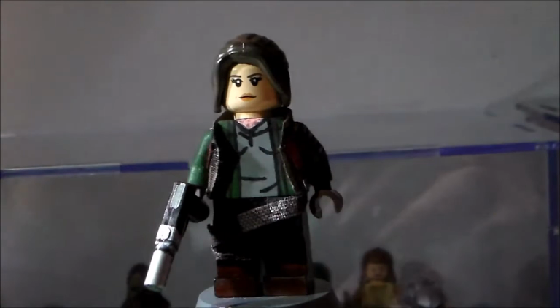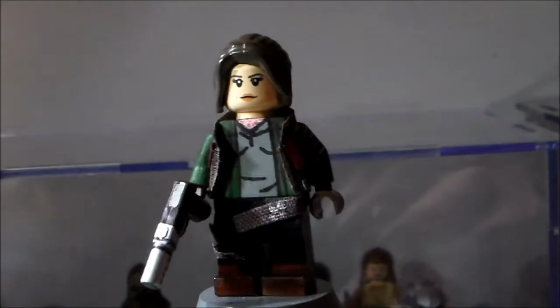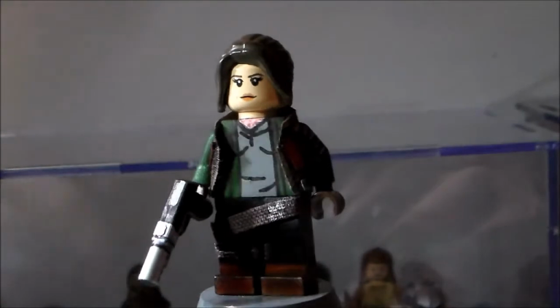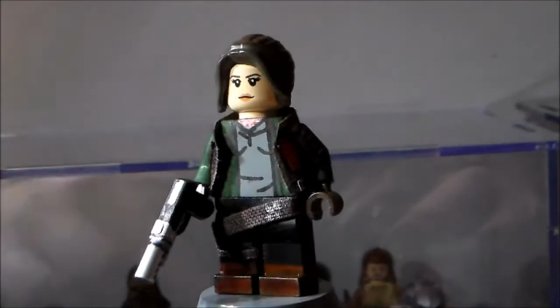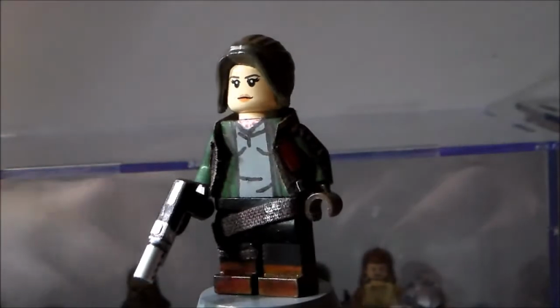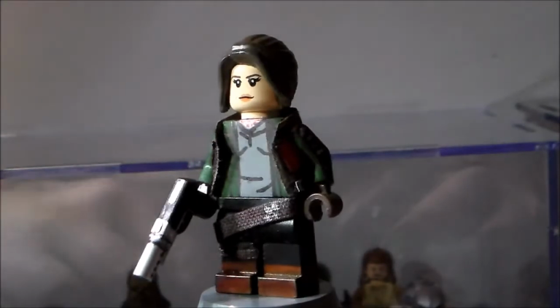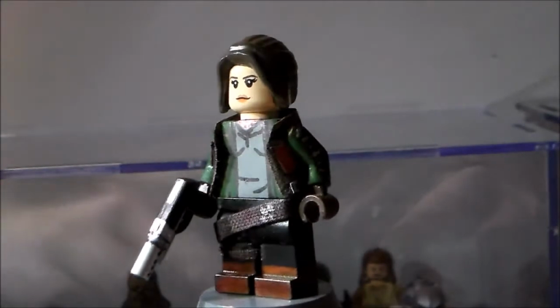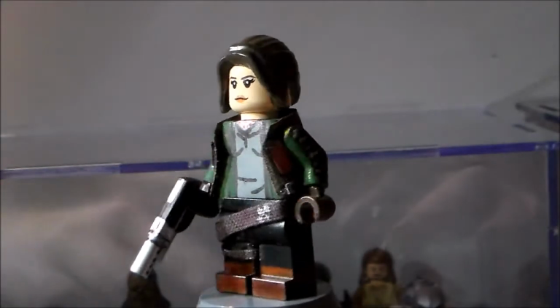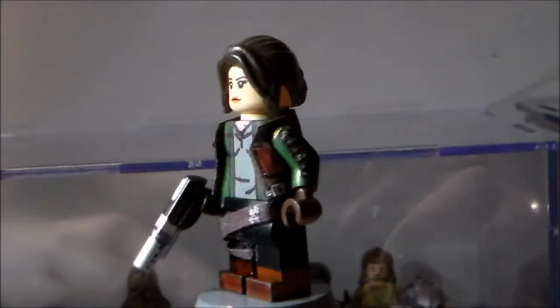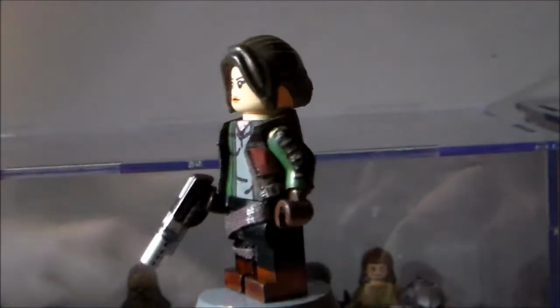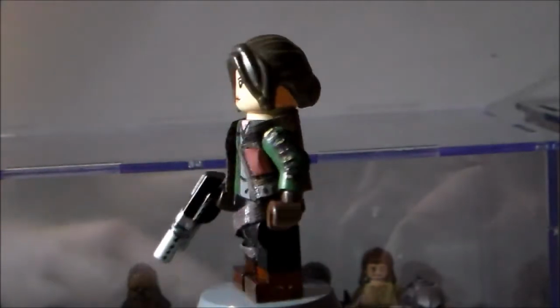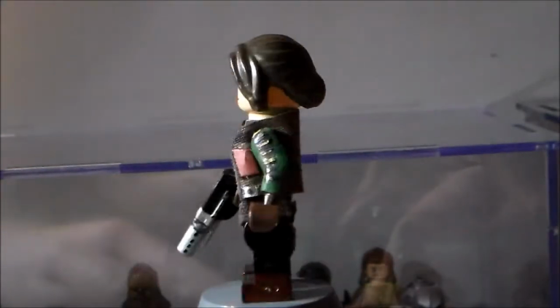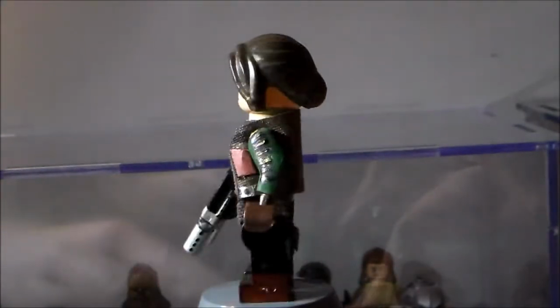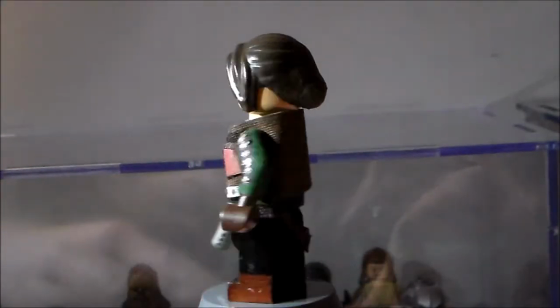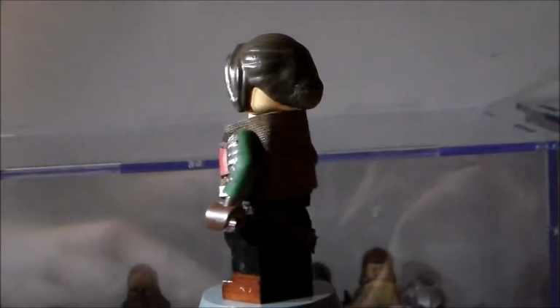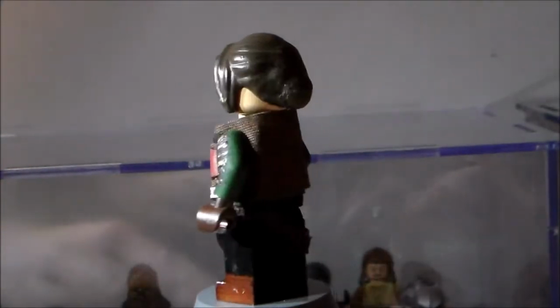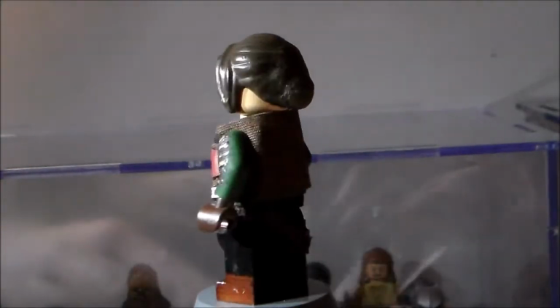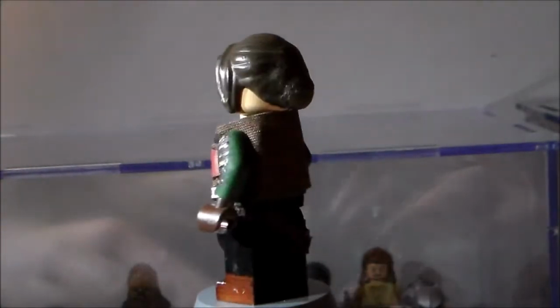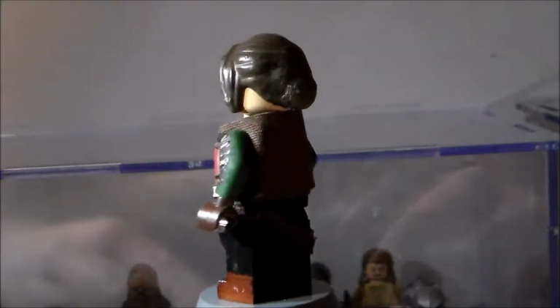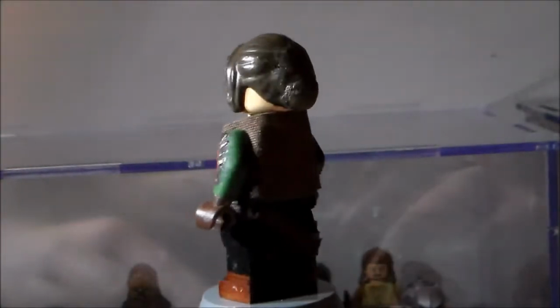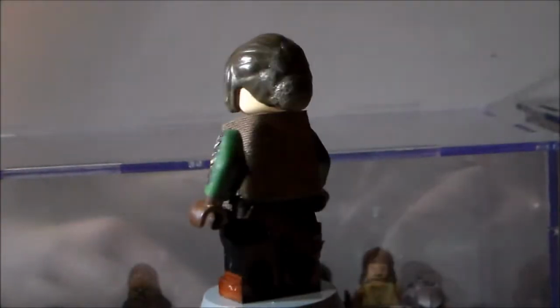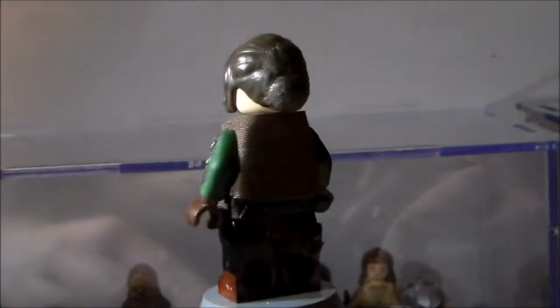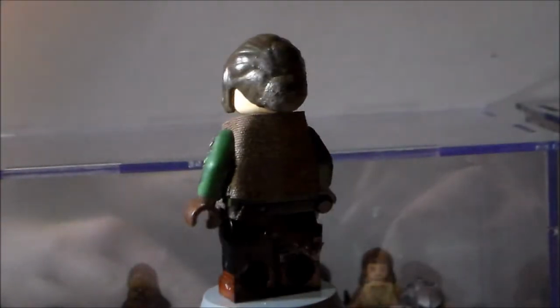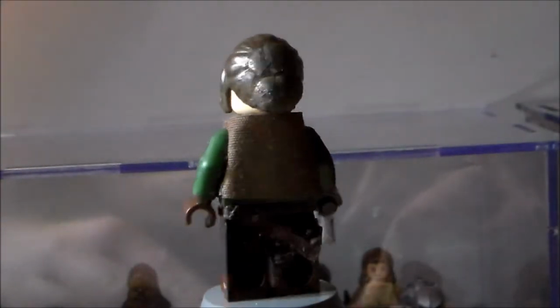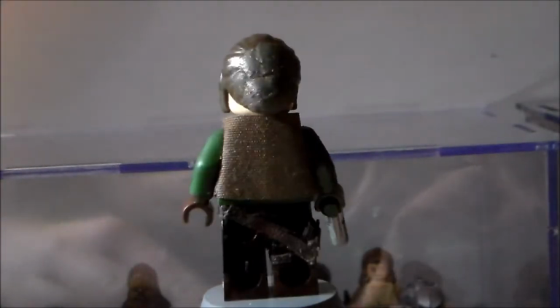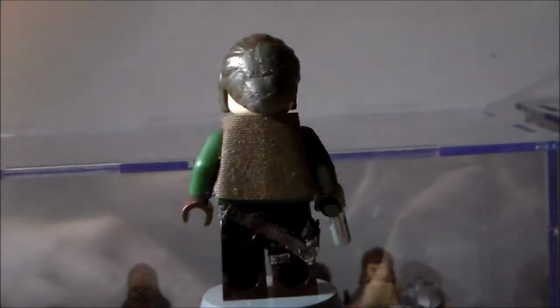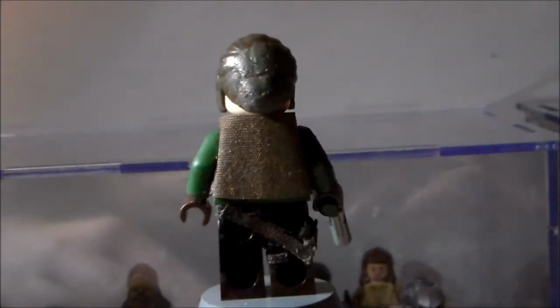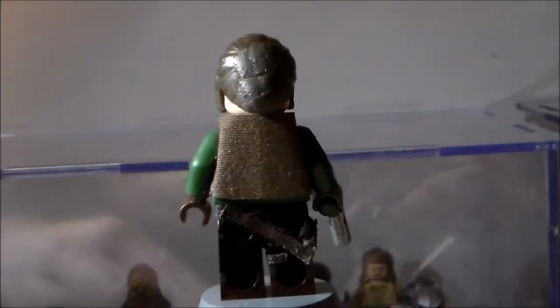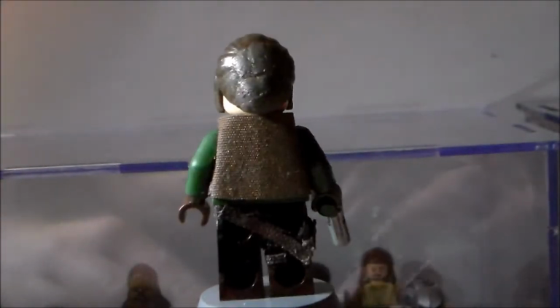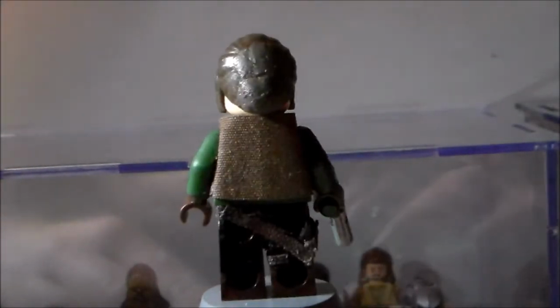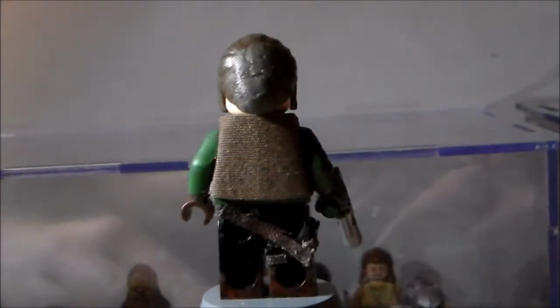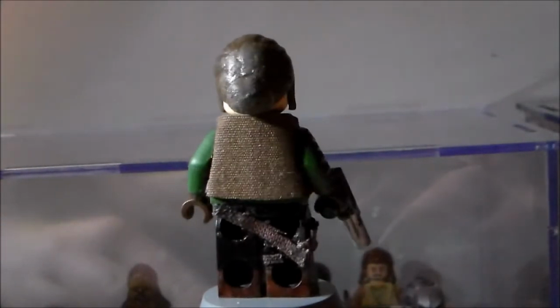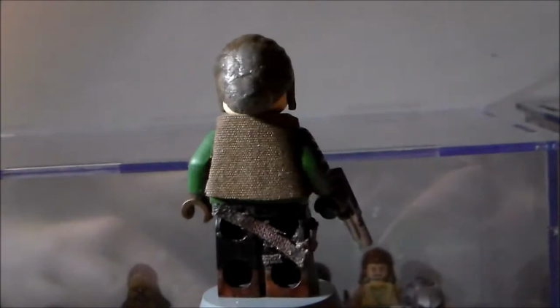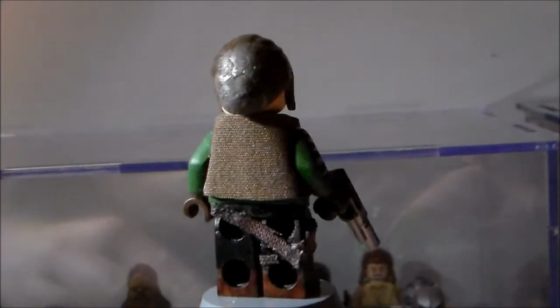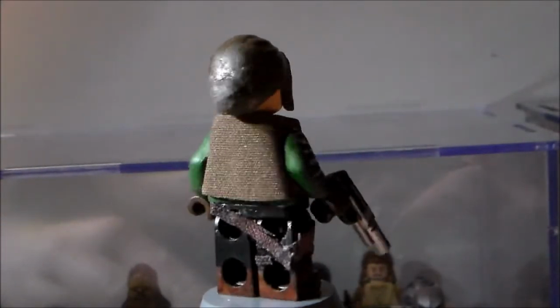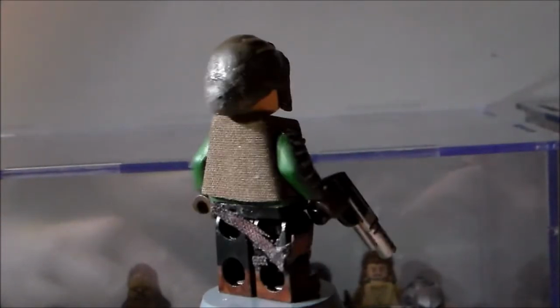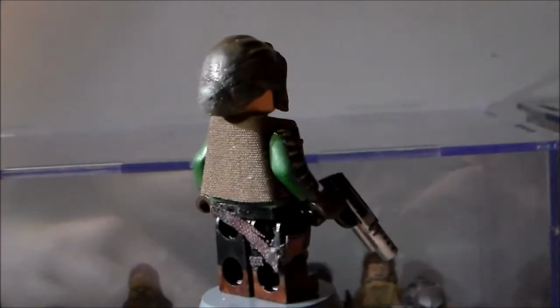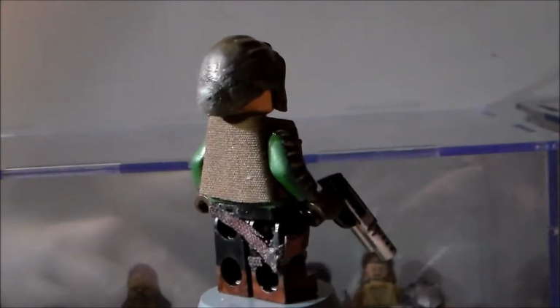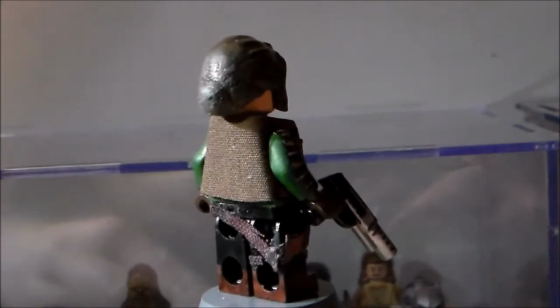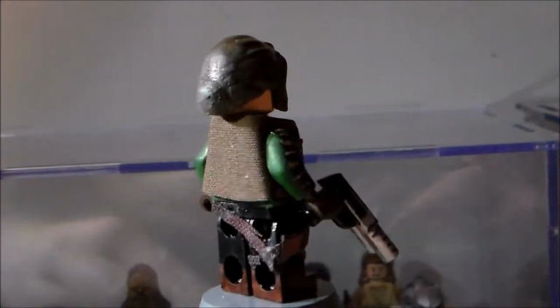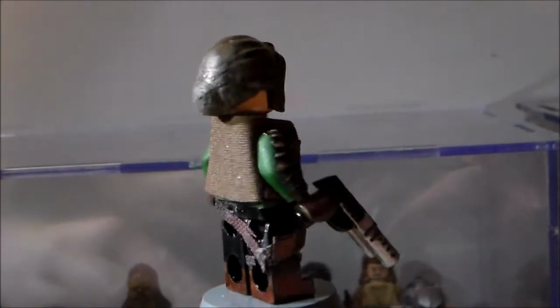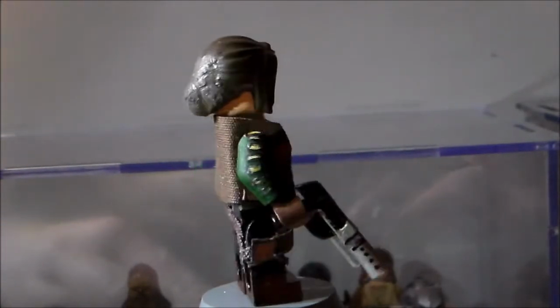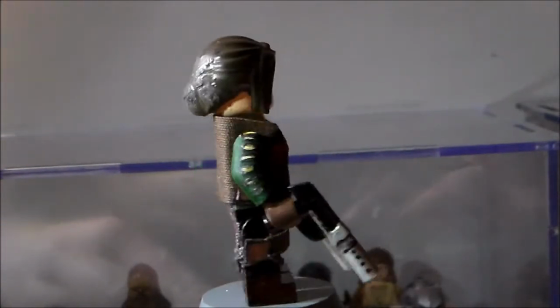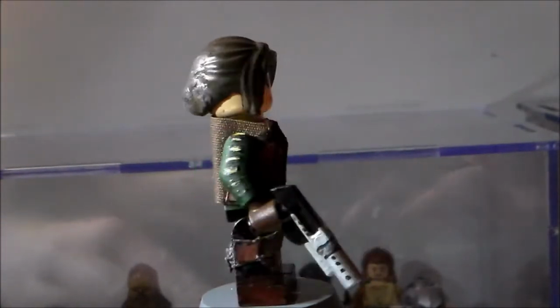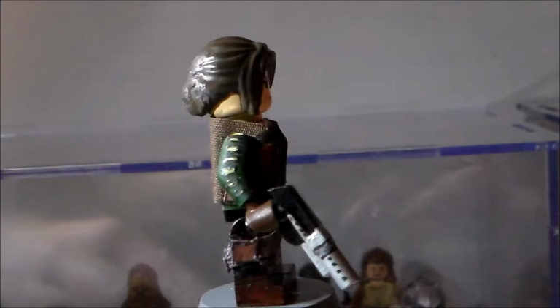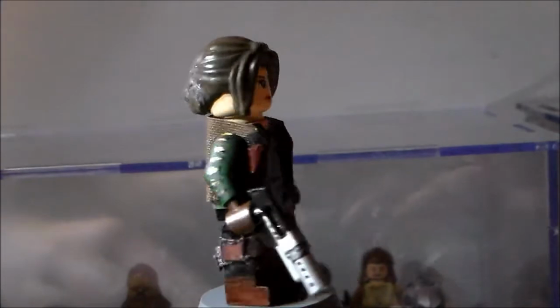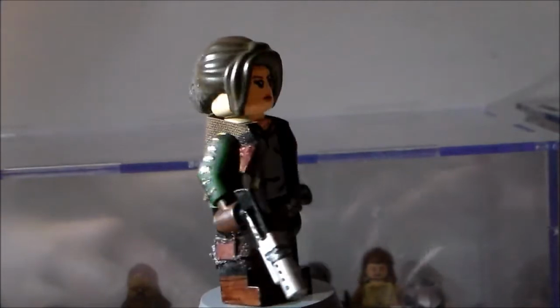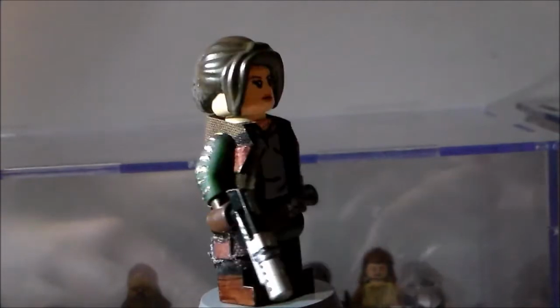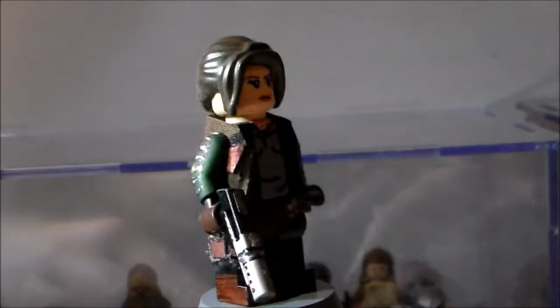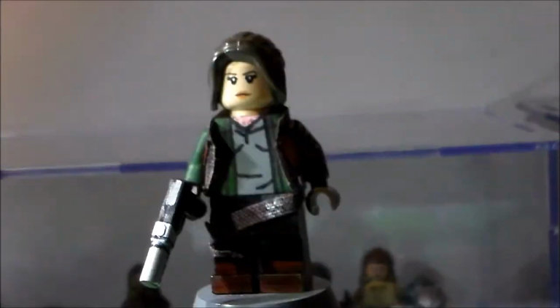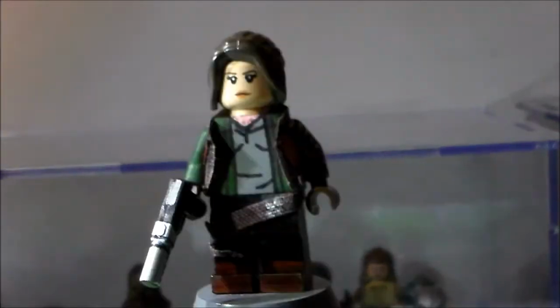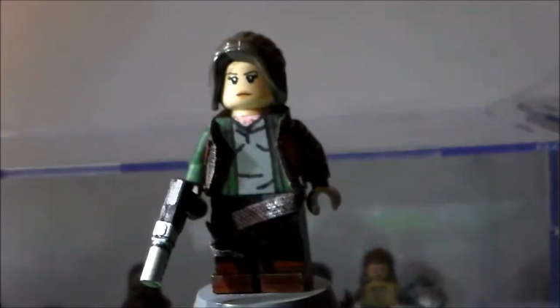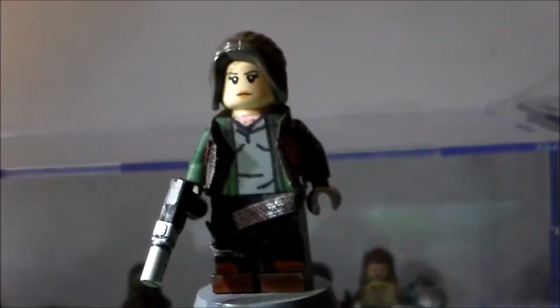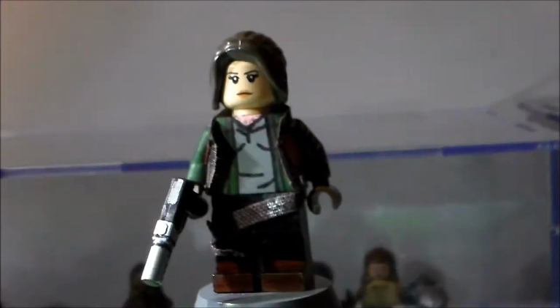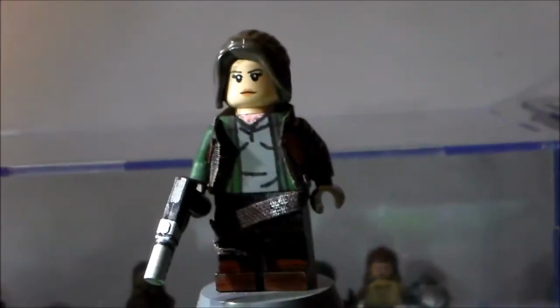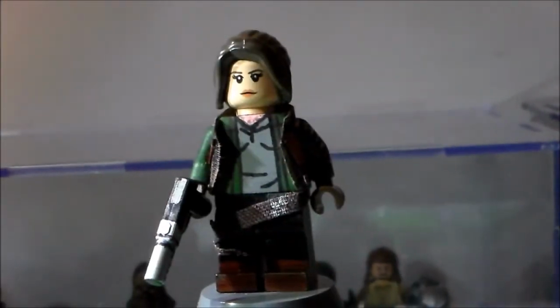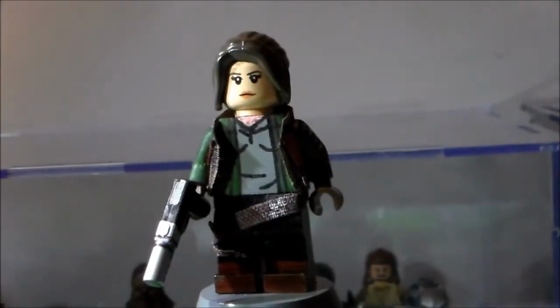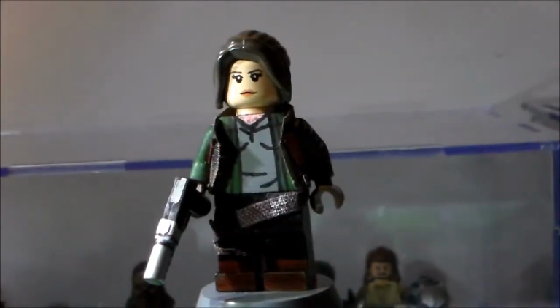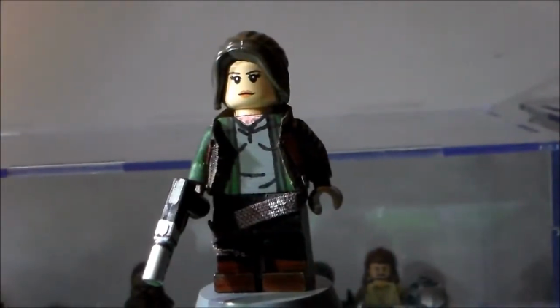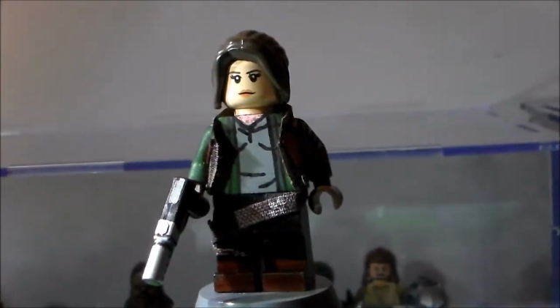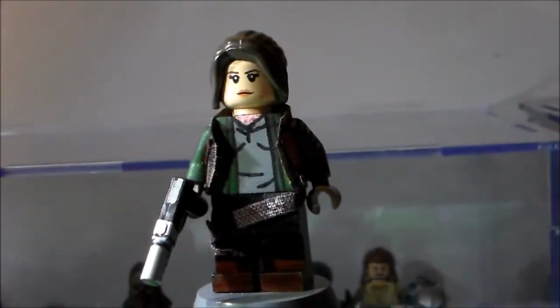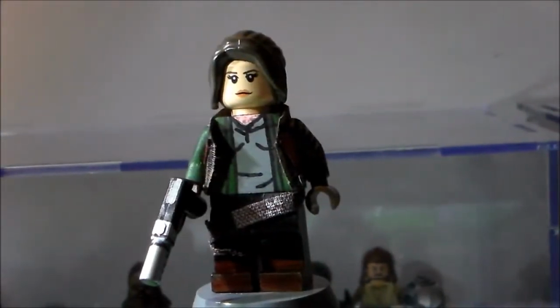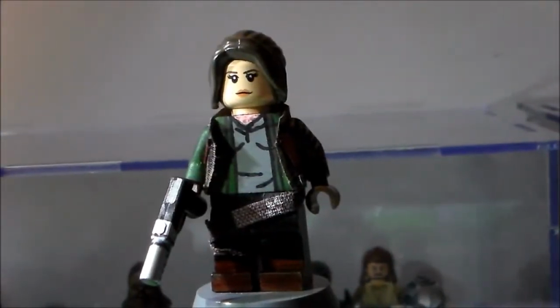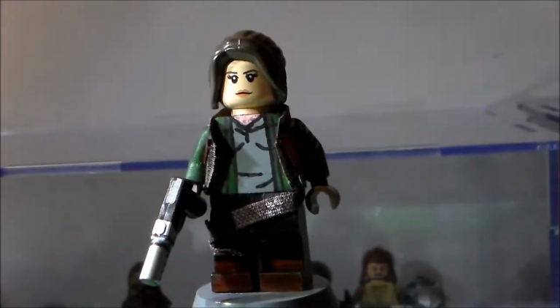I'll give you one last 360 of Jyn Erso. She was a really cool character in the movie — let me know what you think of her in the comments below.